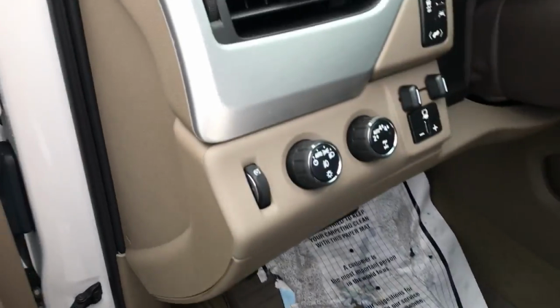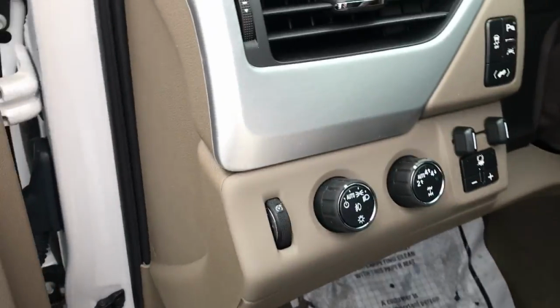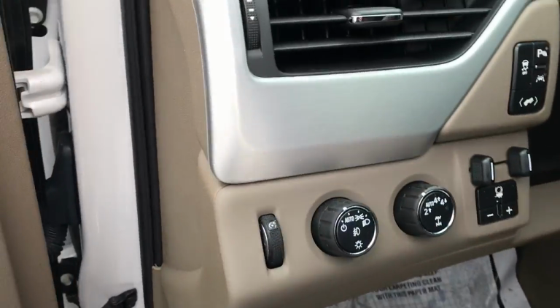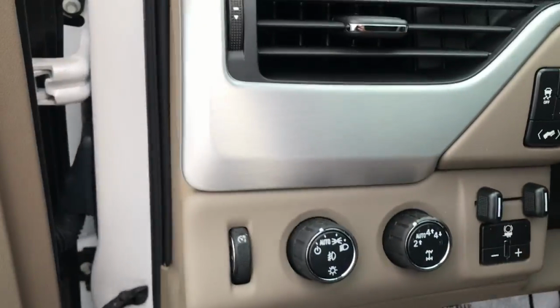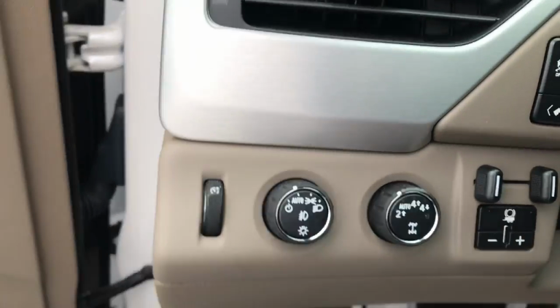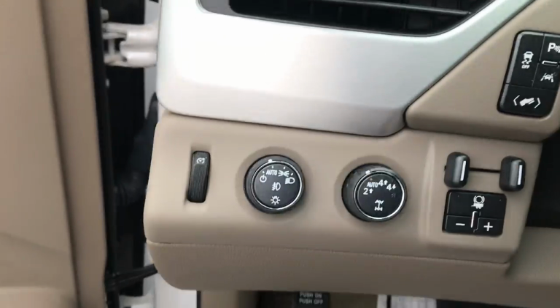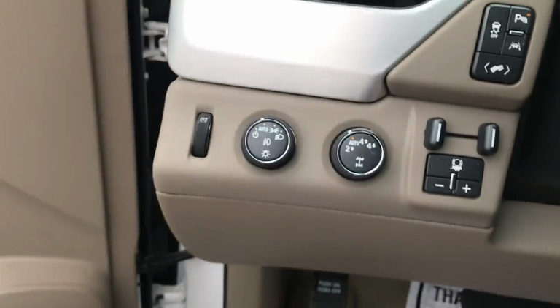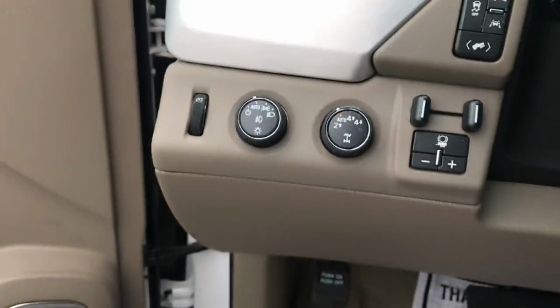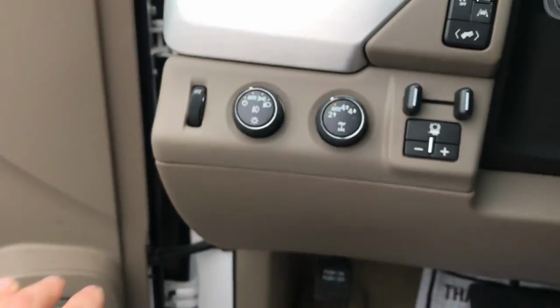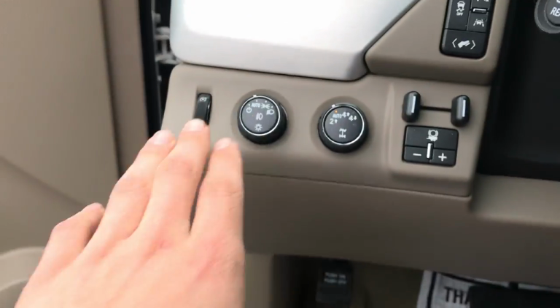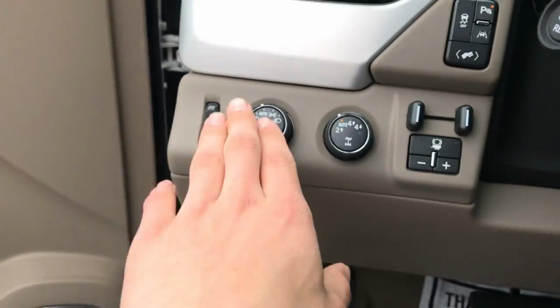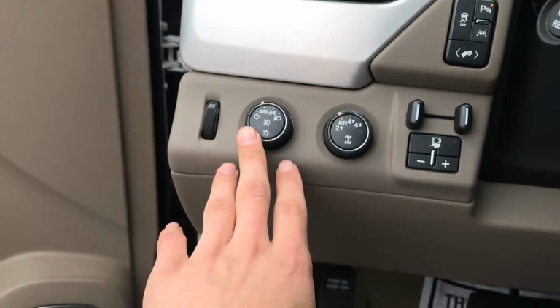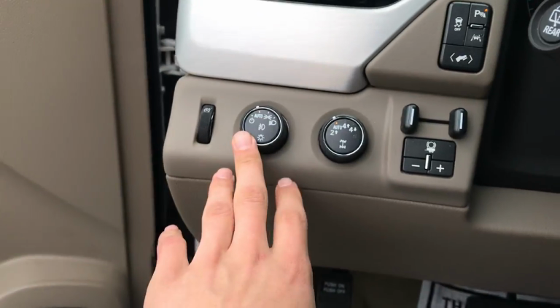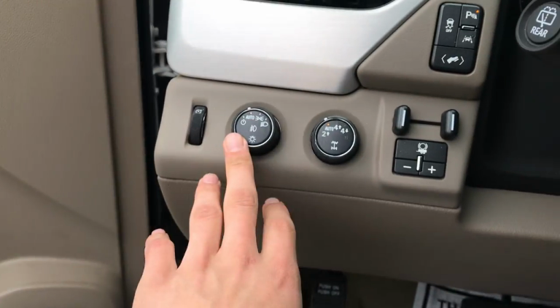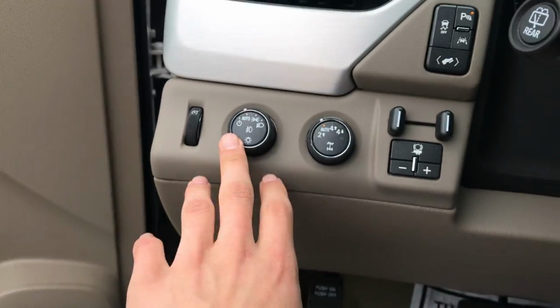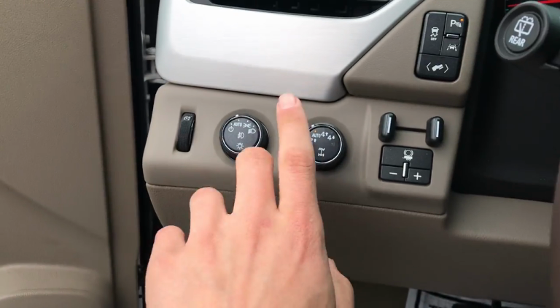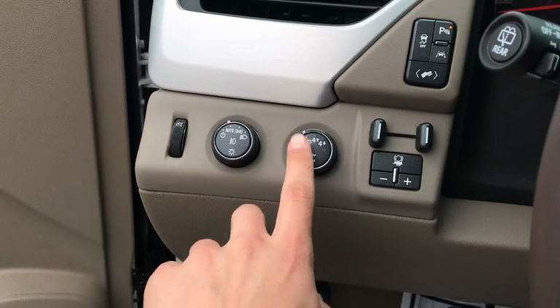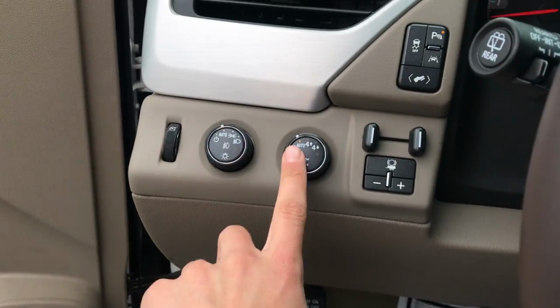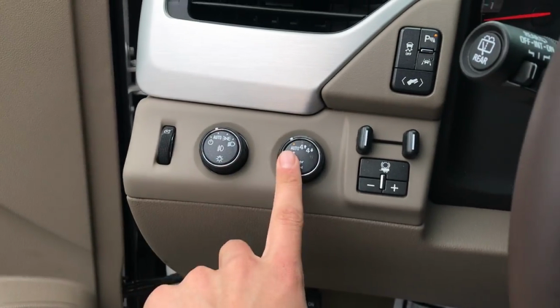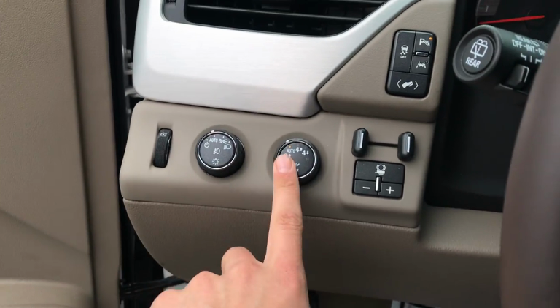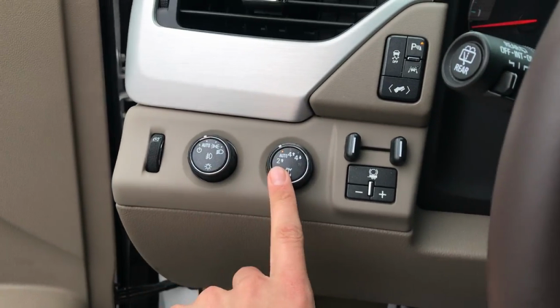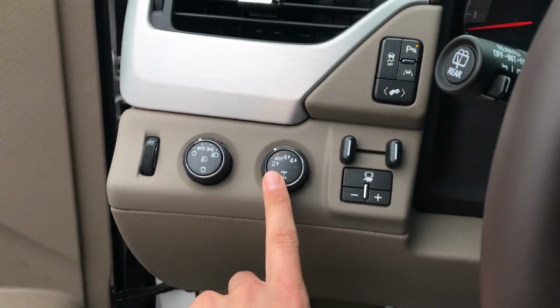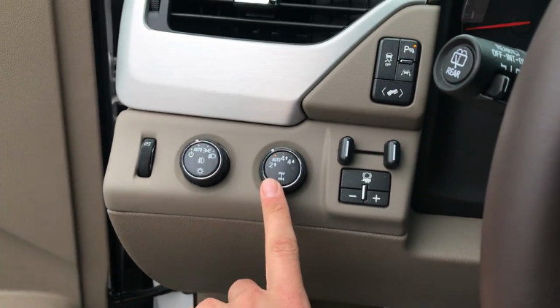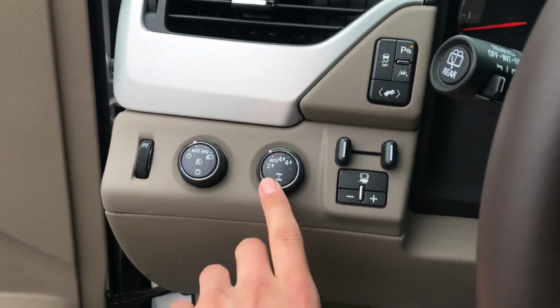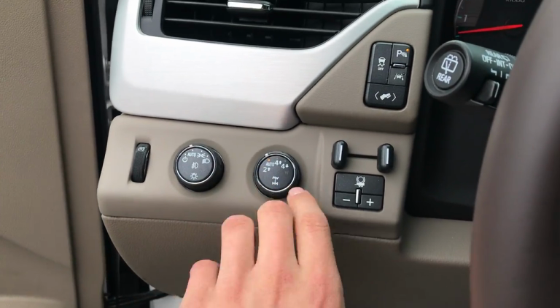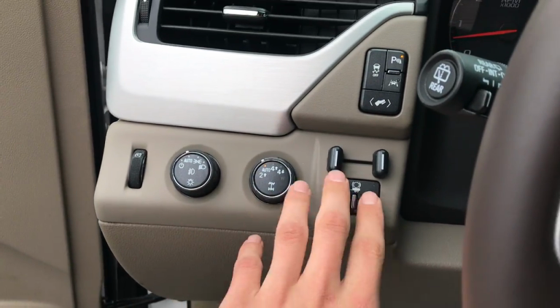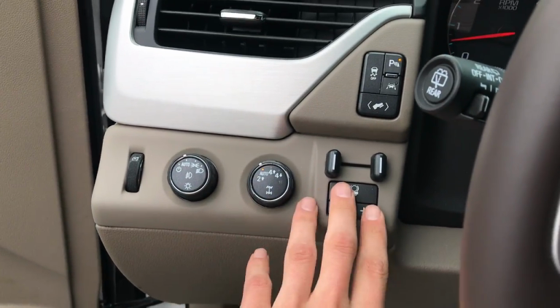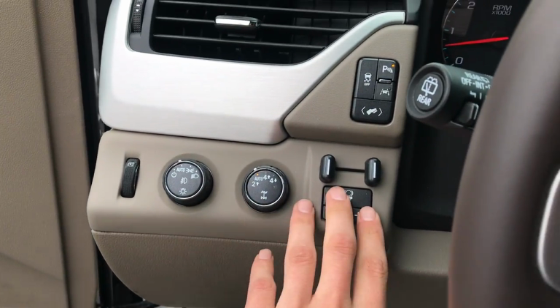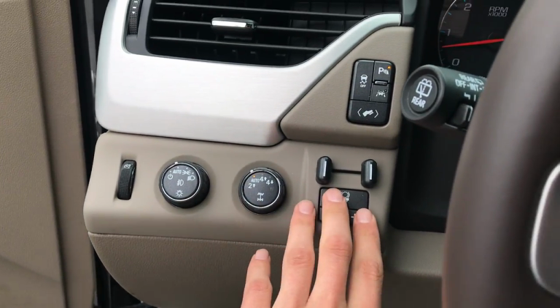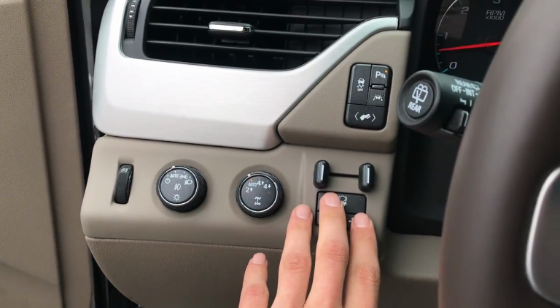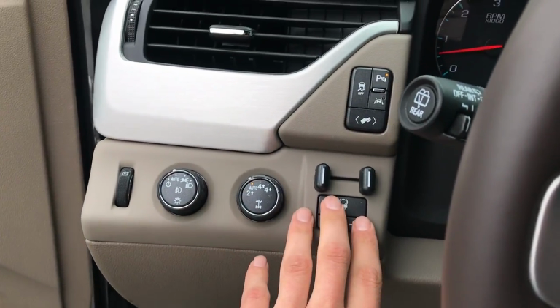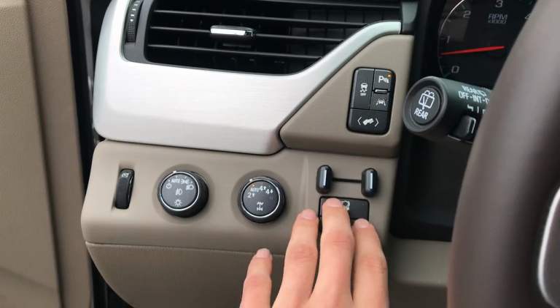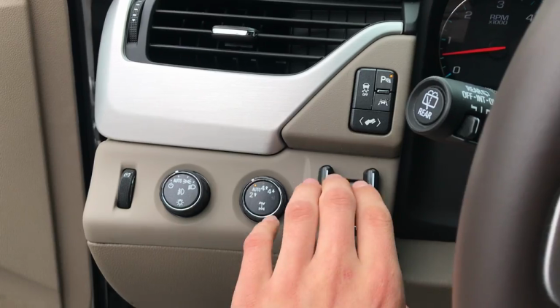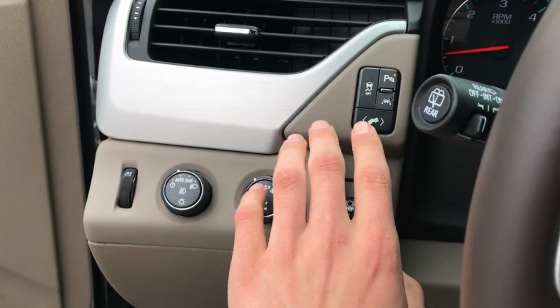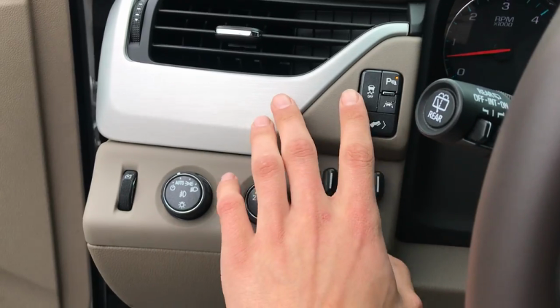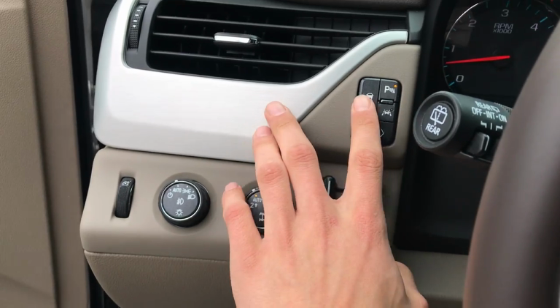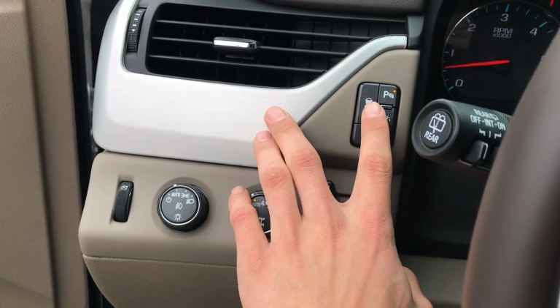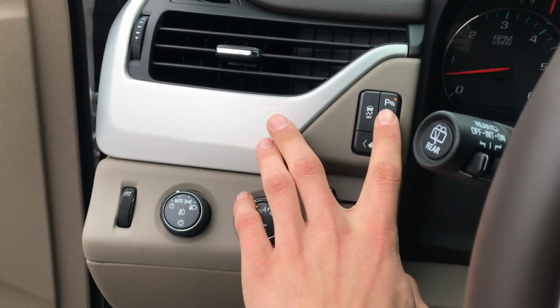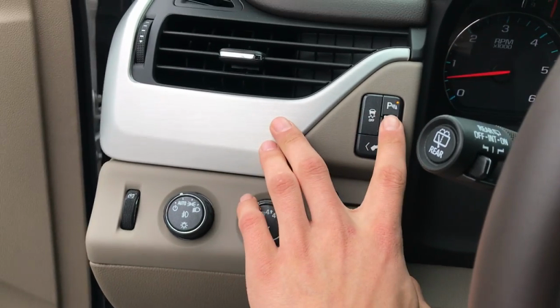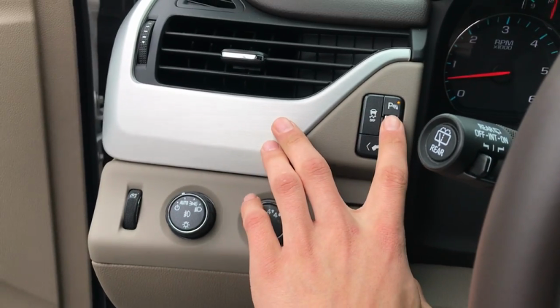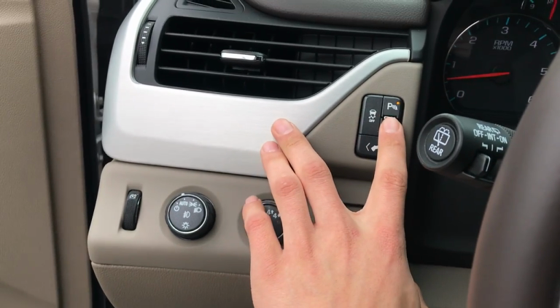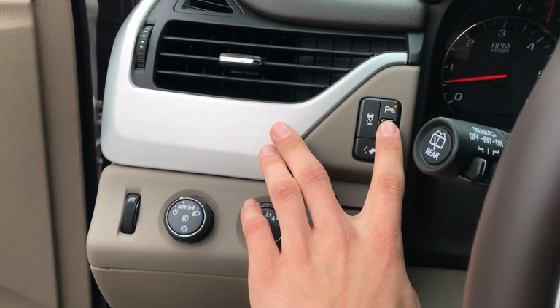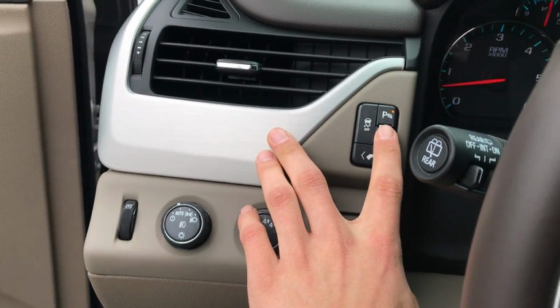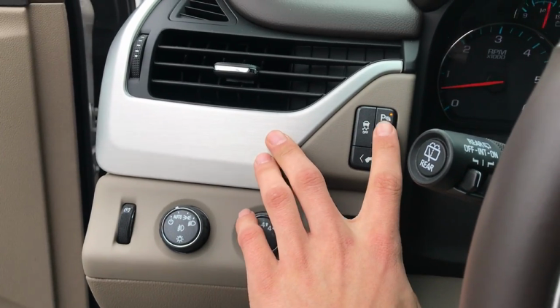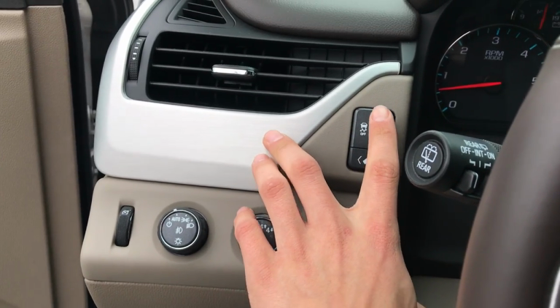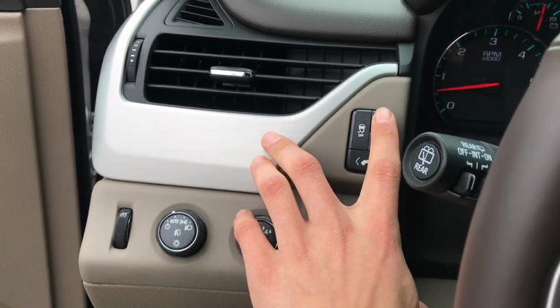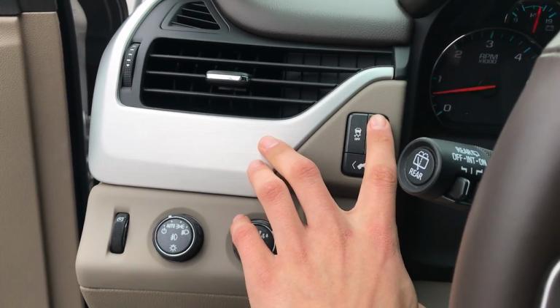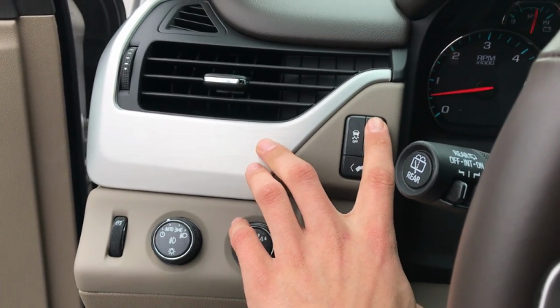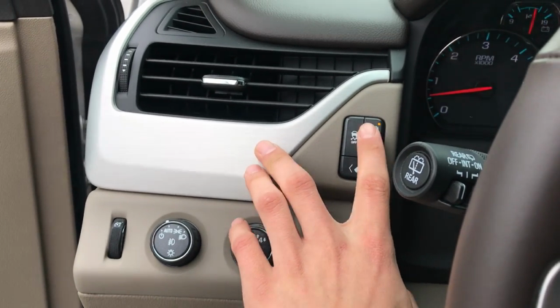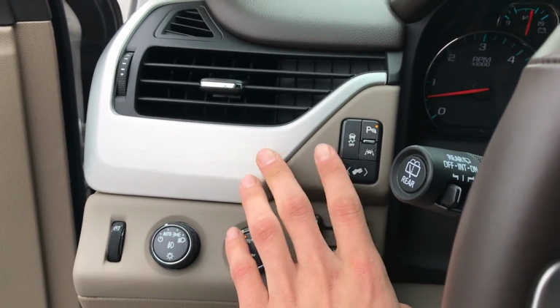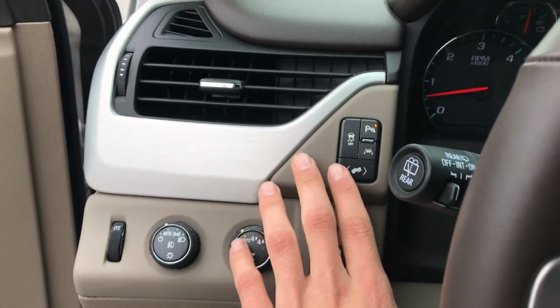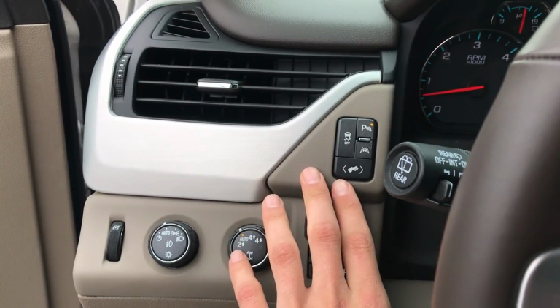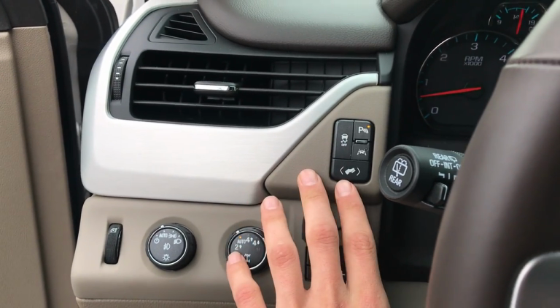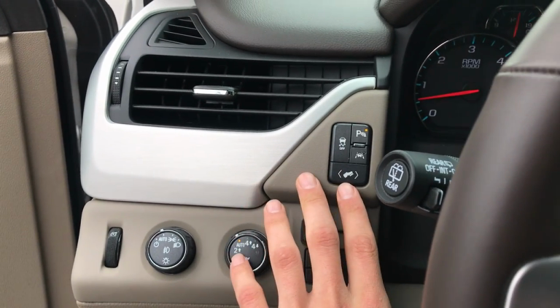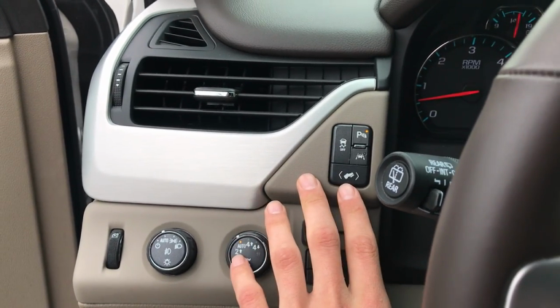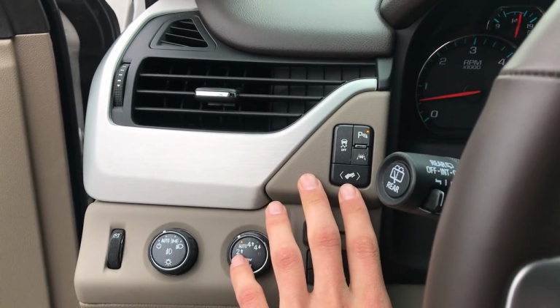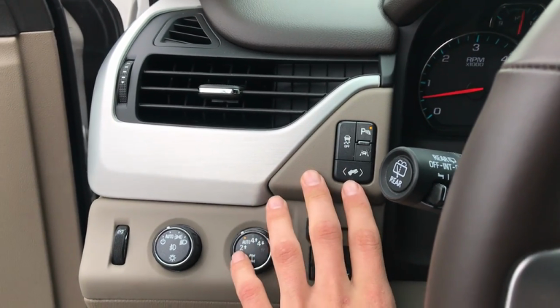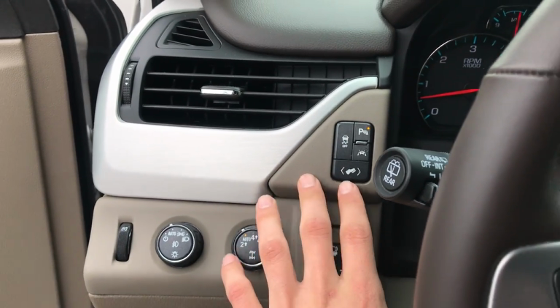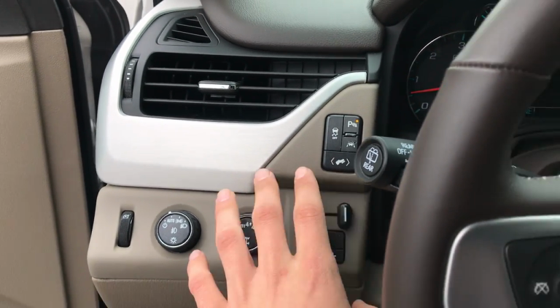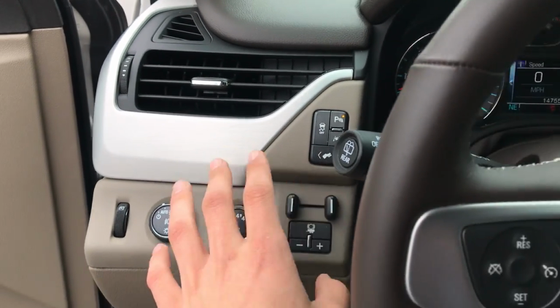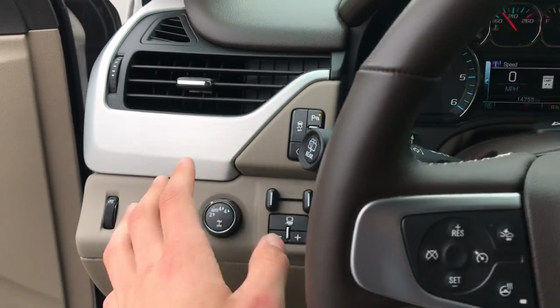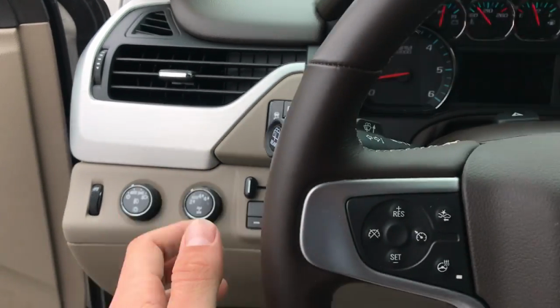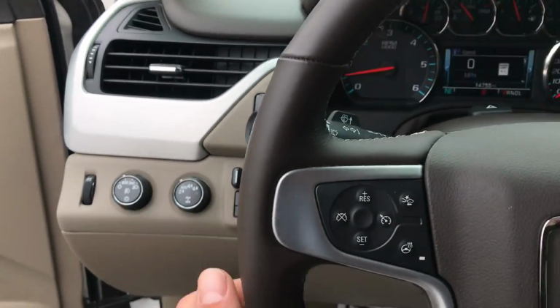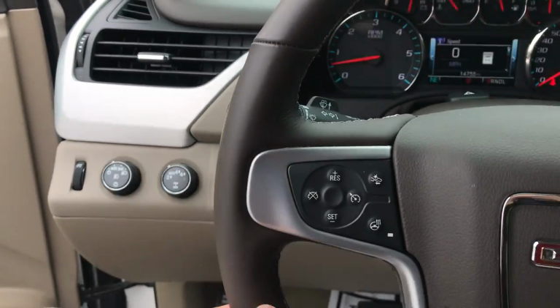Step on inside, you got your lighting controls, your on-the-fly four-wheel drive, your trailer brake controller, your lane keep assist, your parking sensors, and your power adjustable pedals.